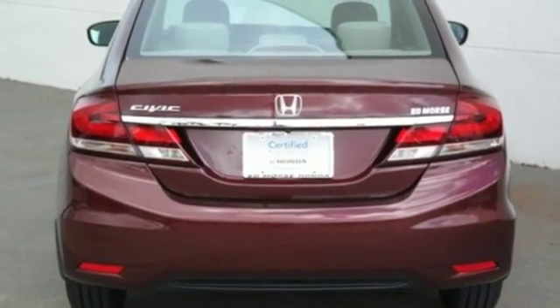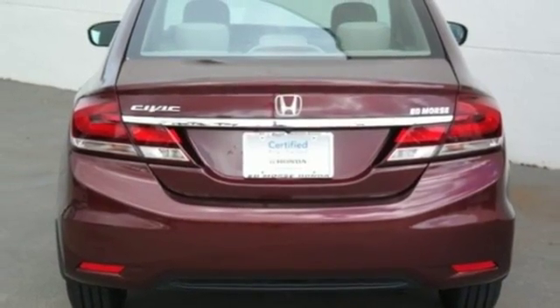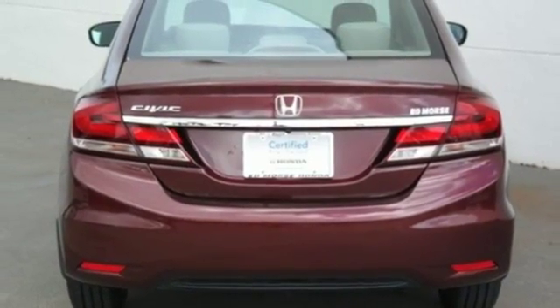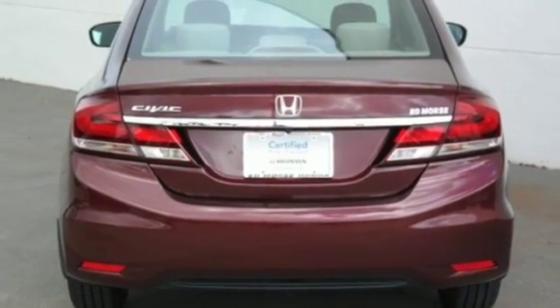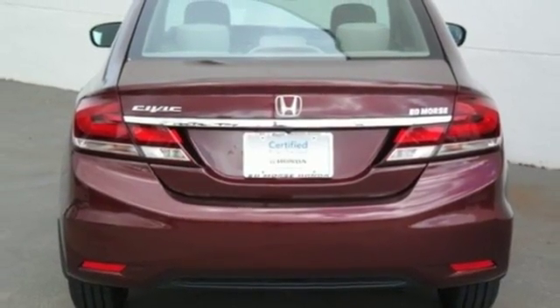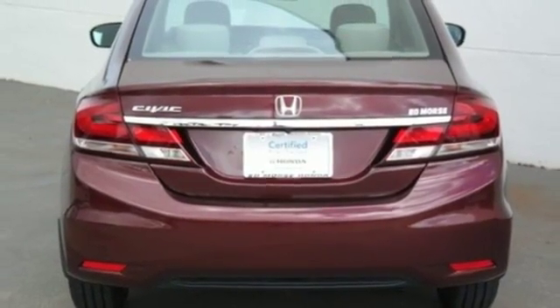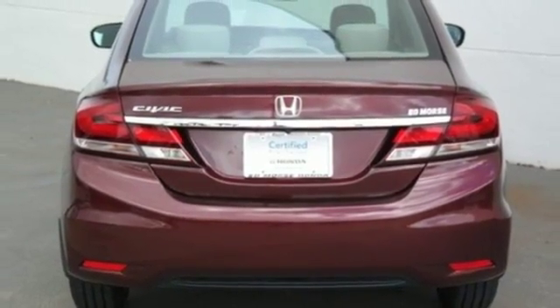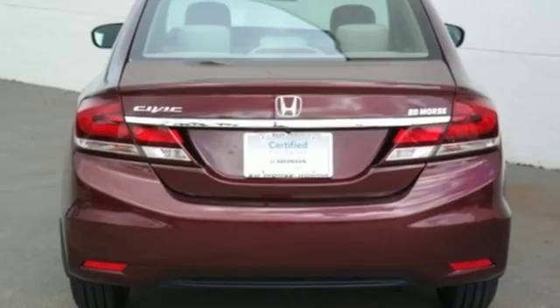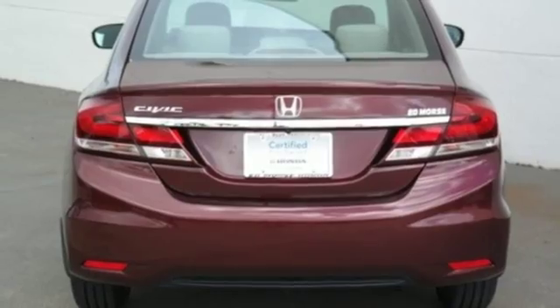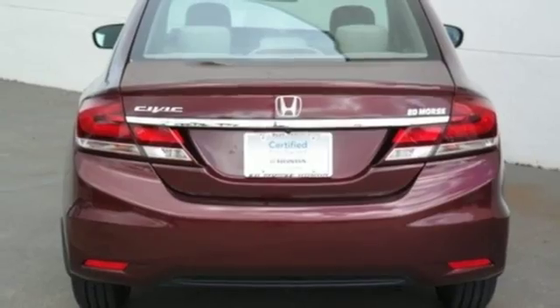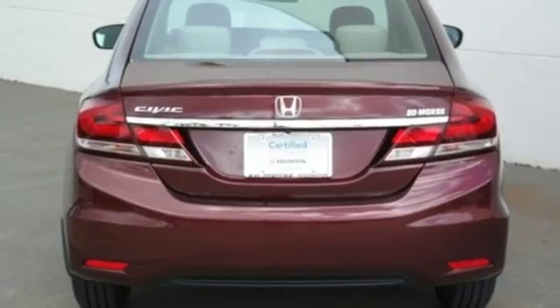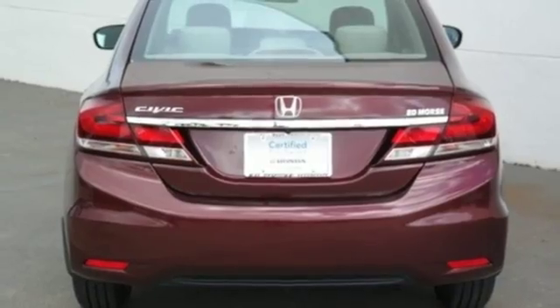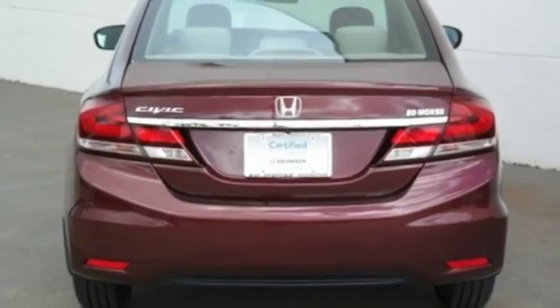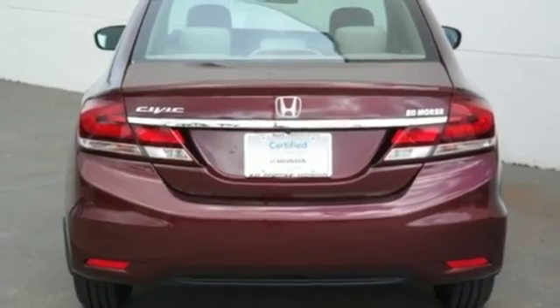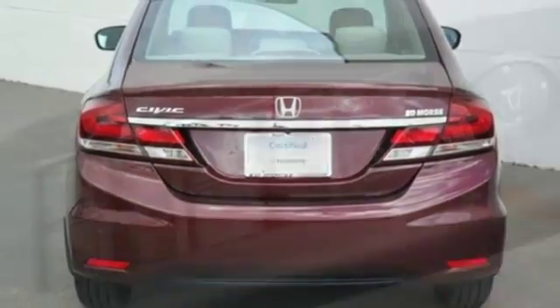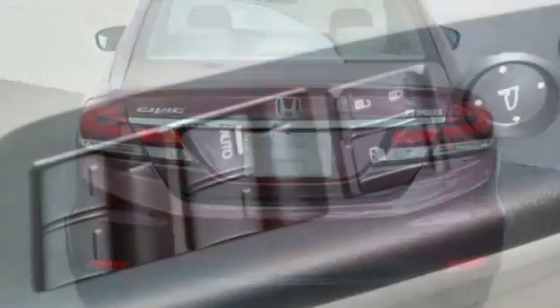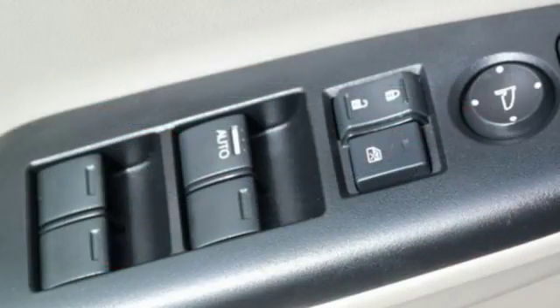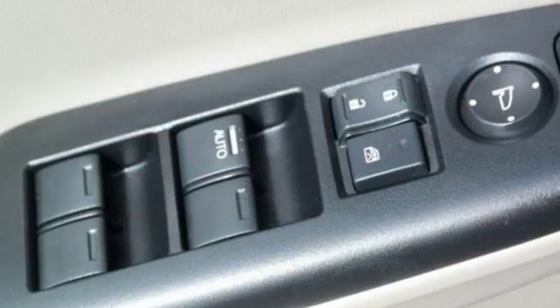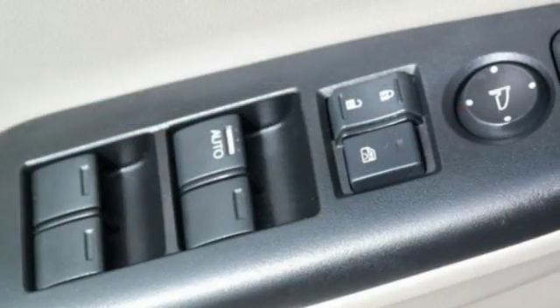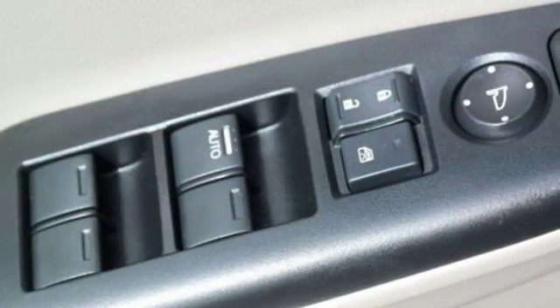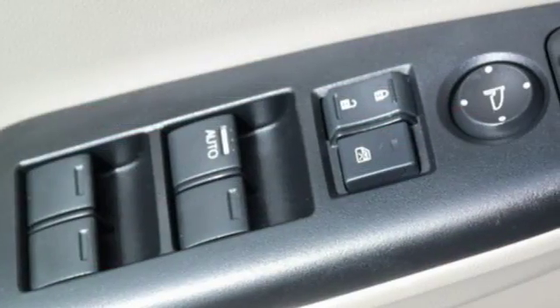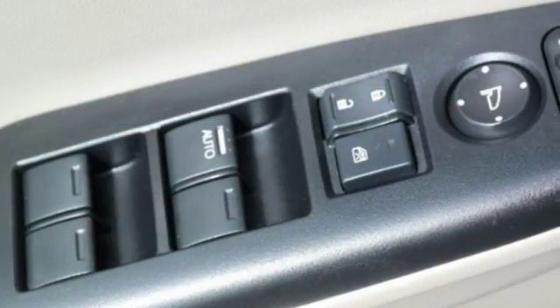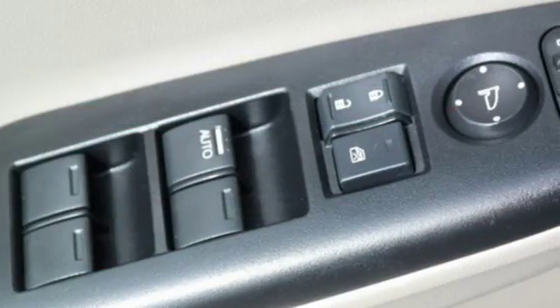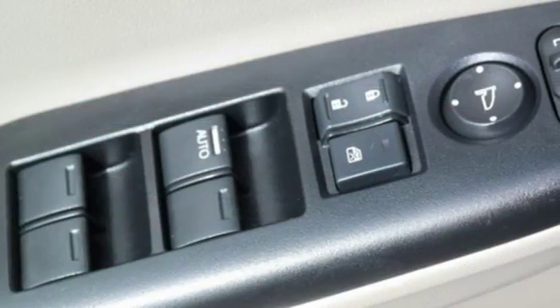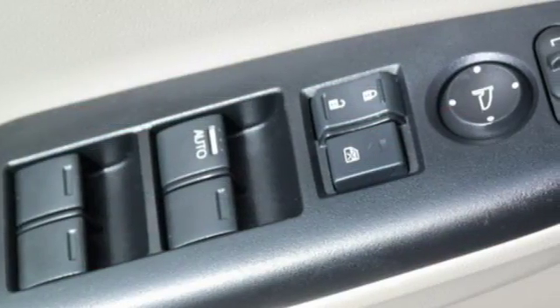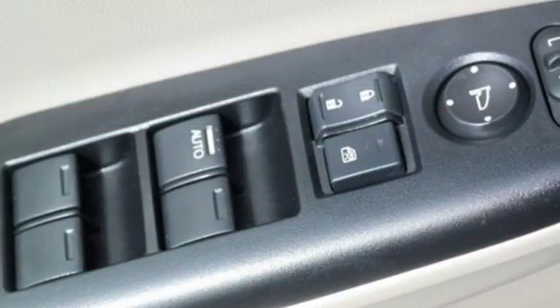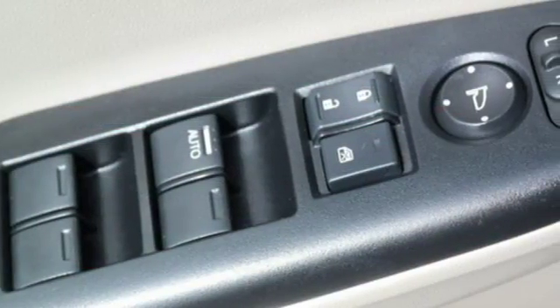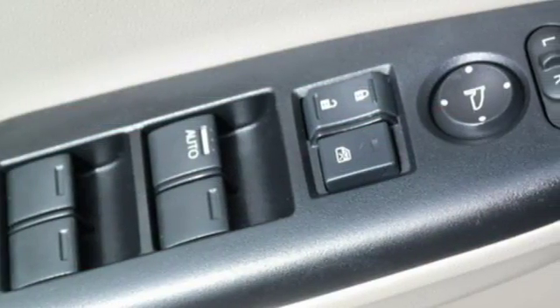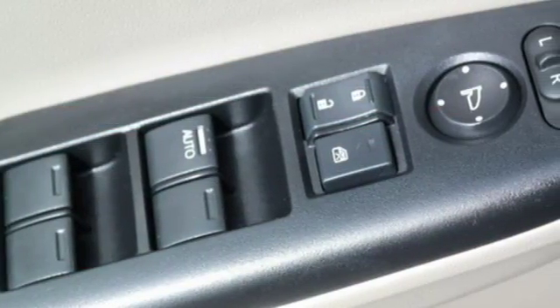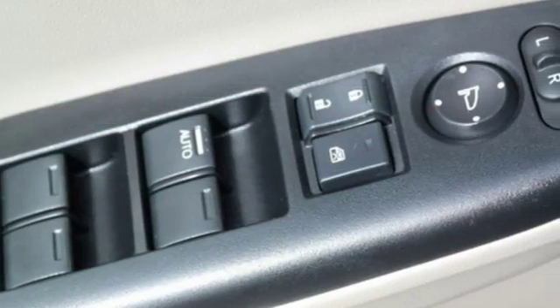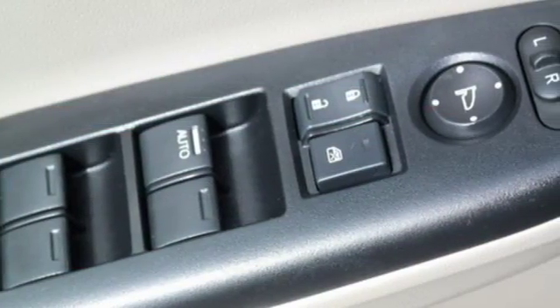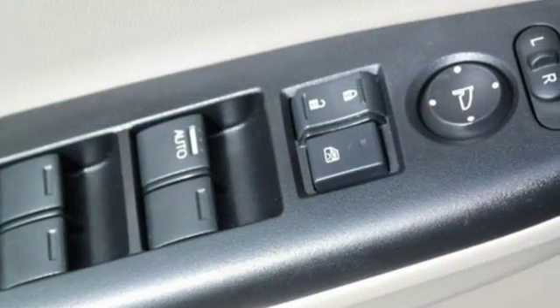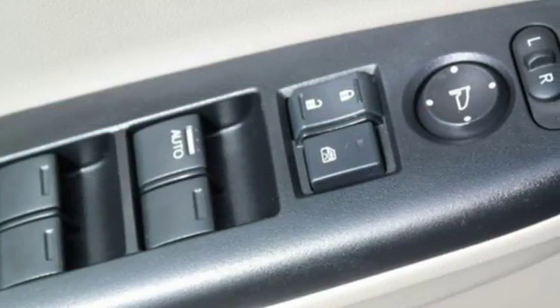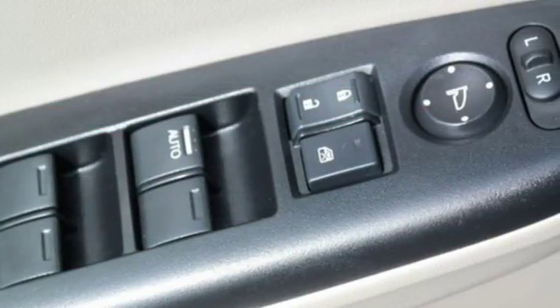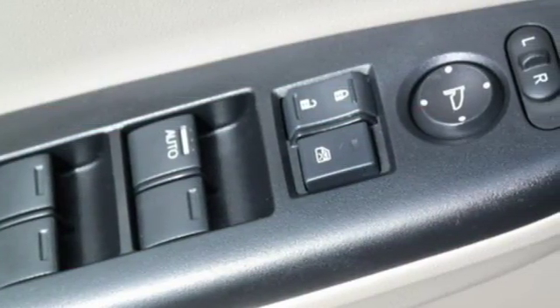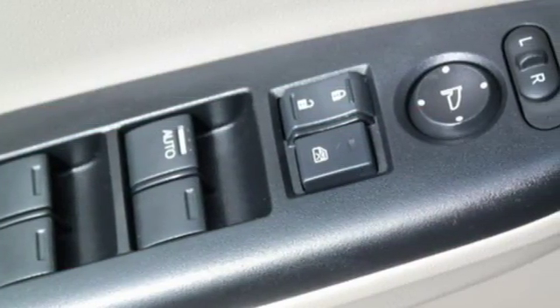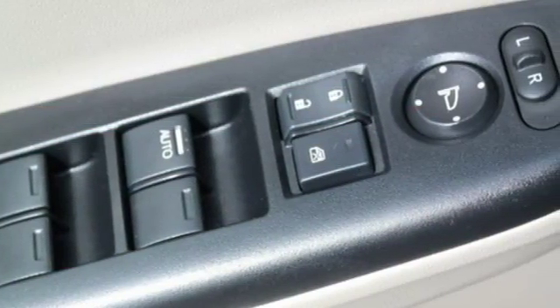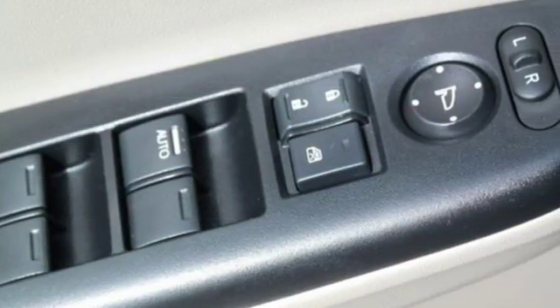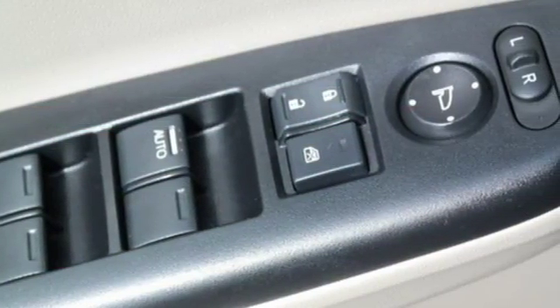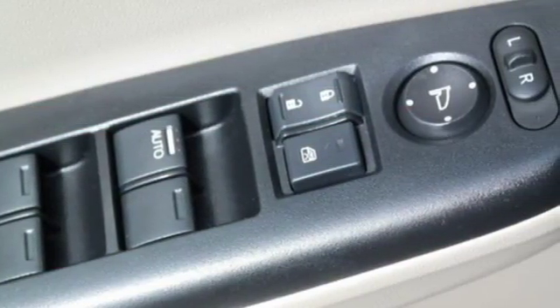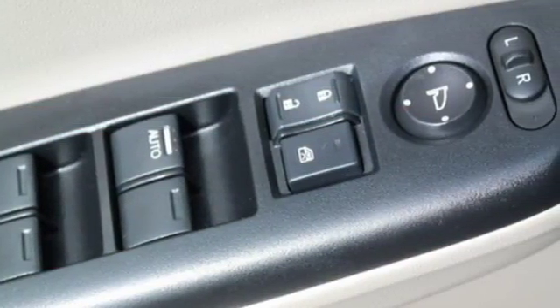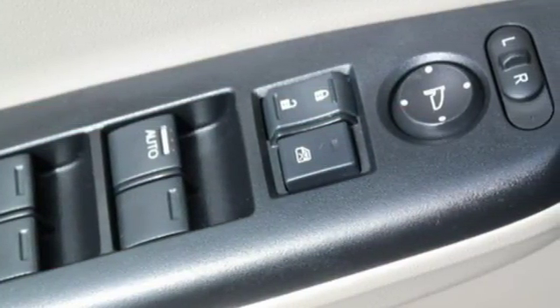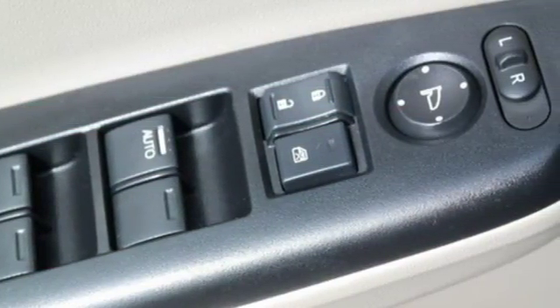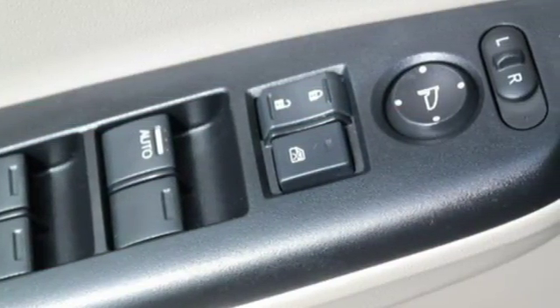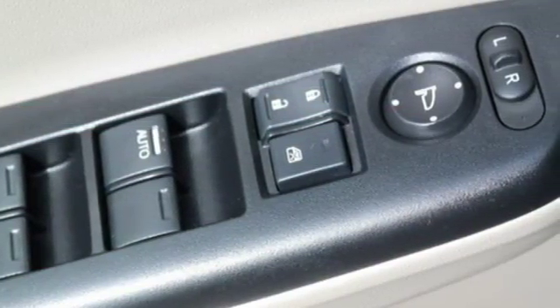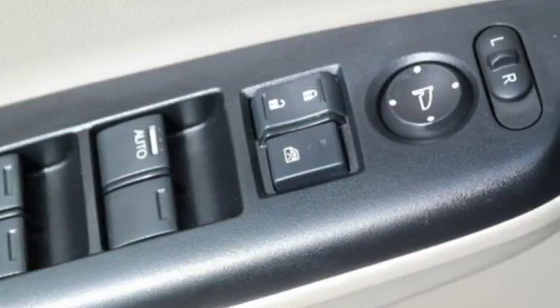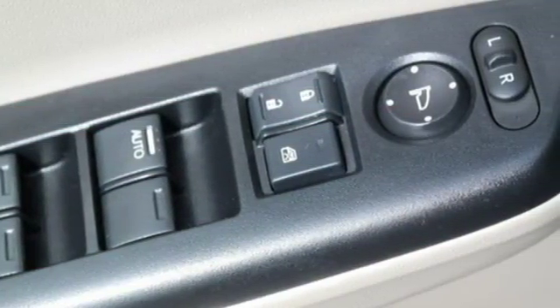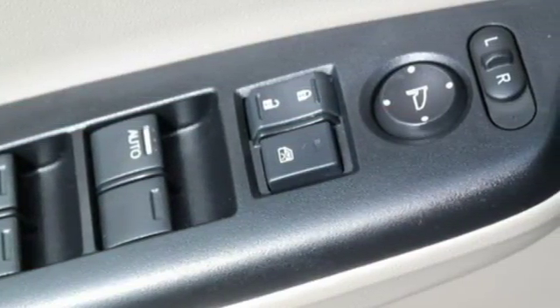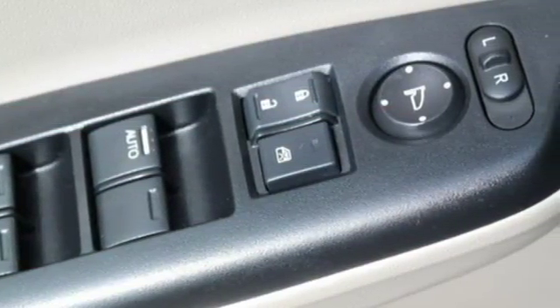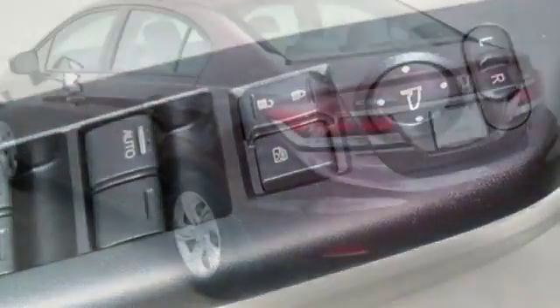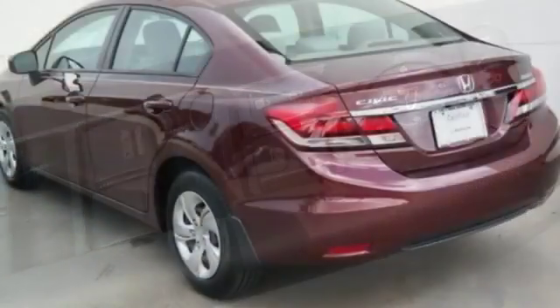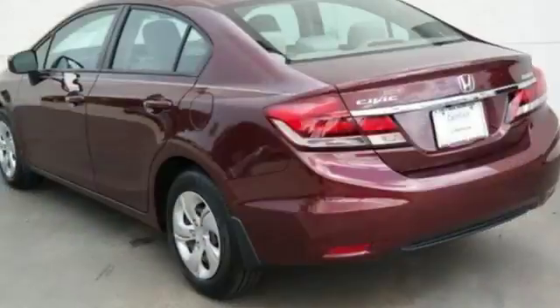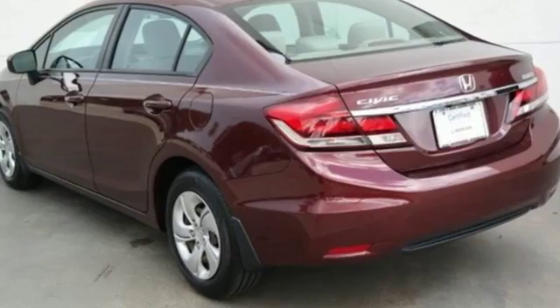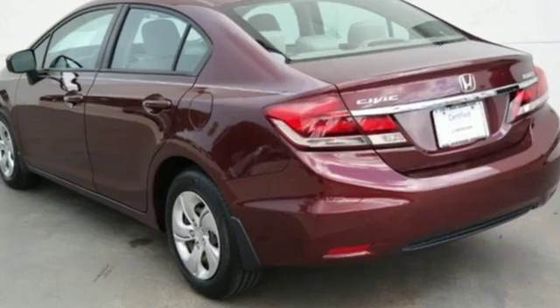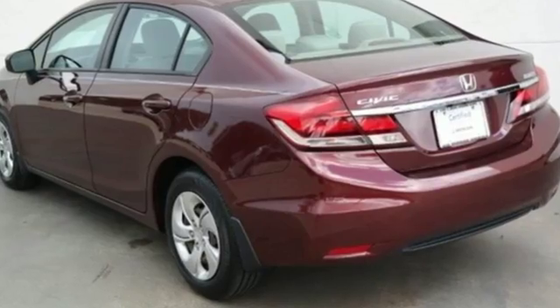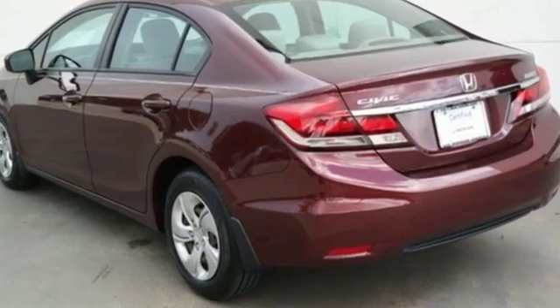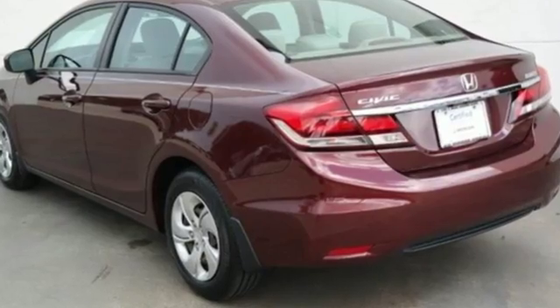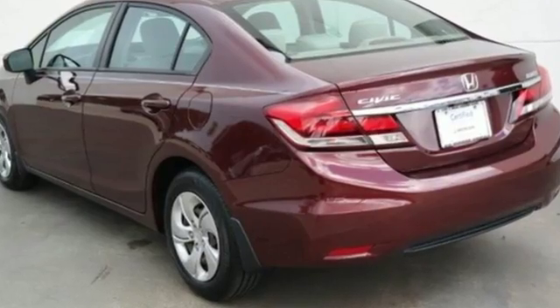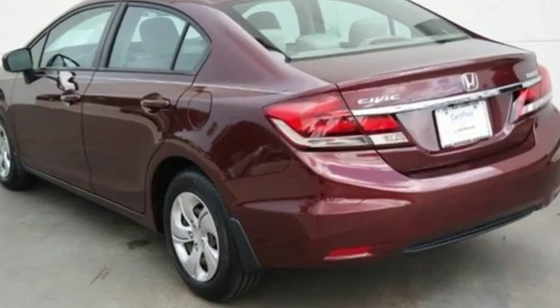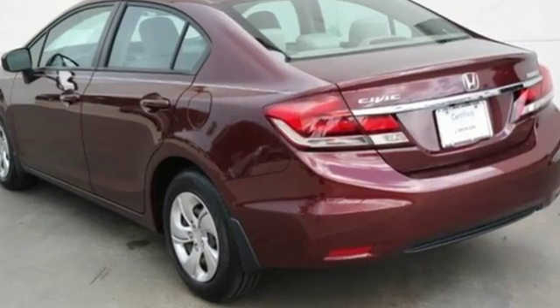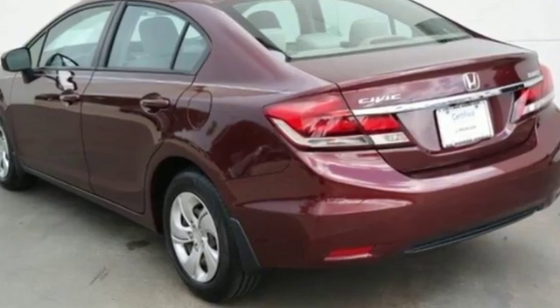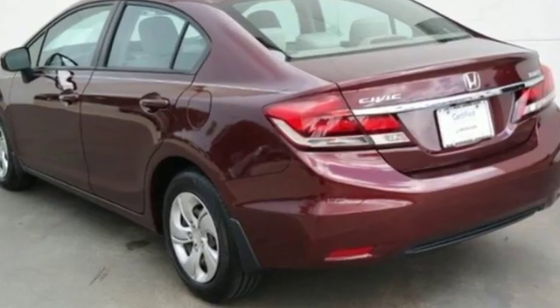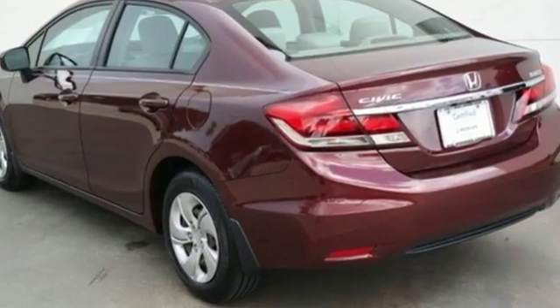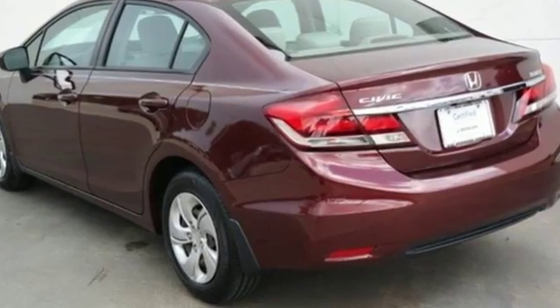Car and Driver finds the new Civic Sedan isolates its driver and occupants from the outside world in a way its predecessors did not.